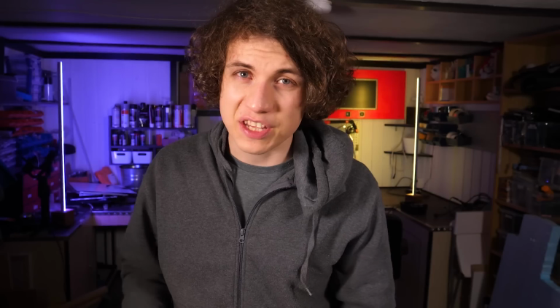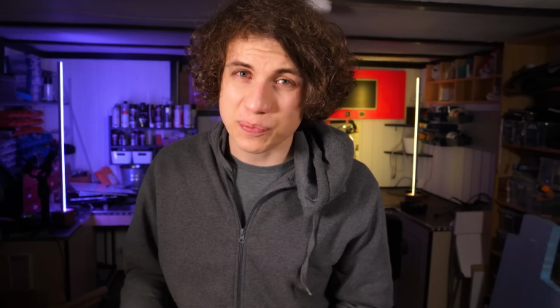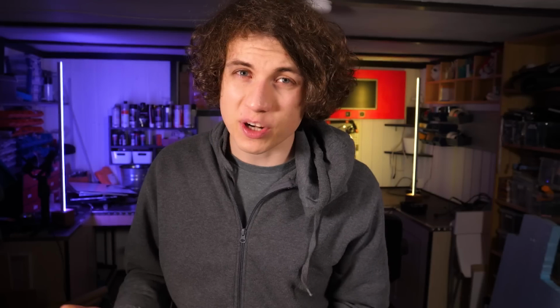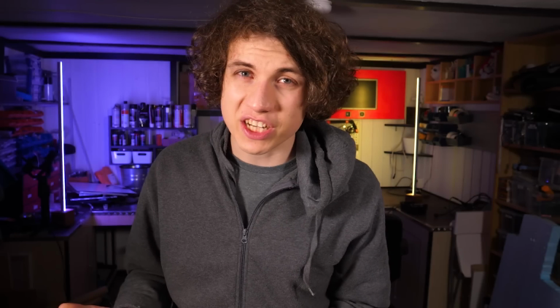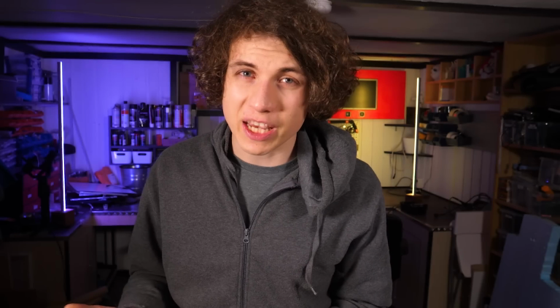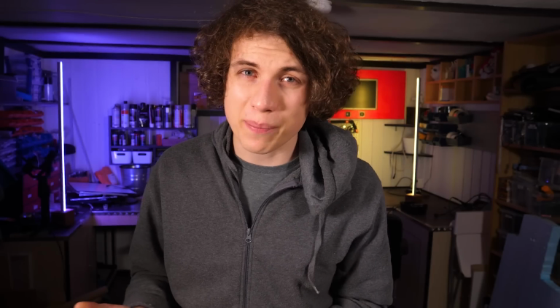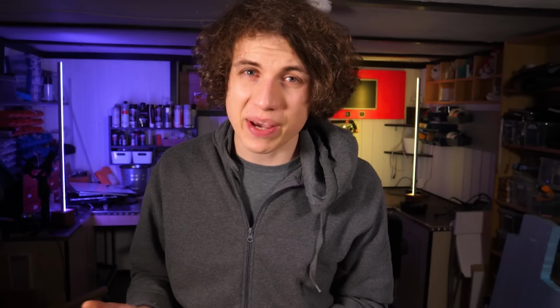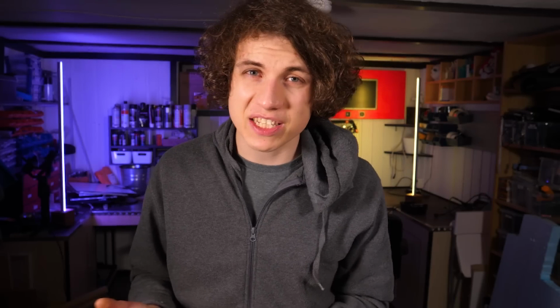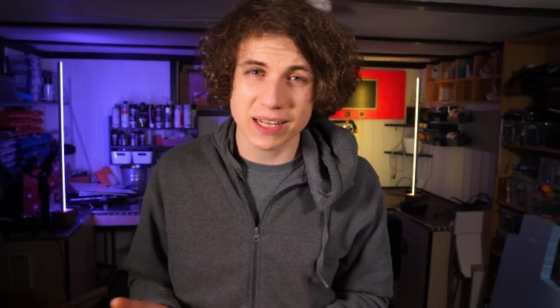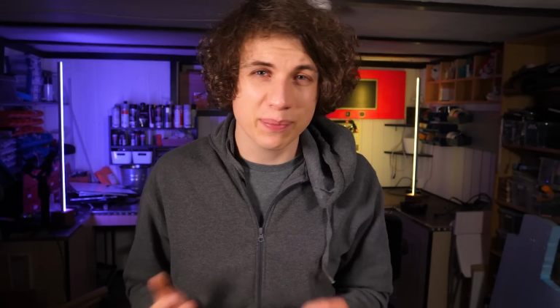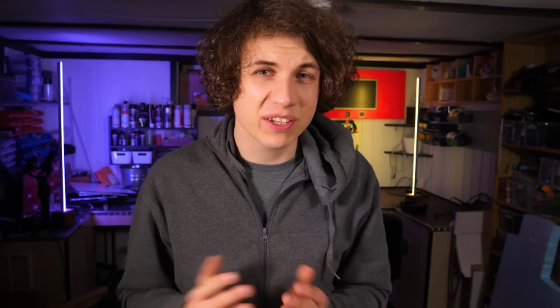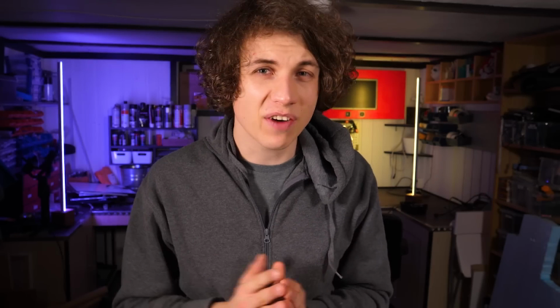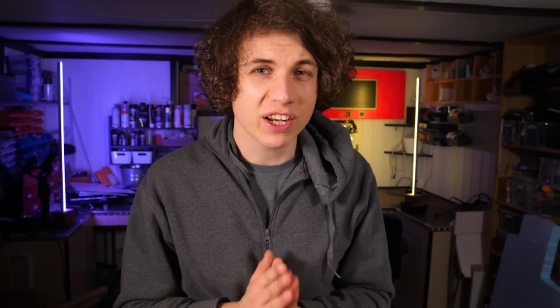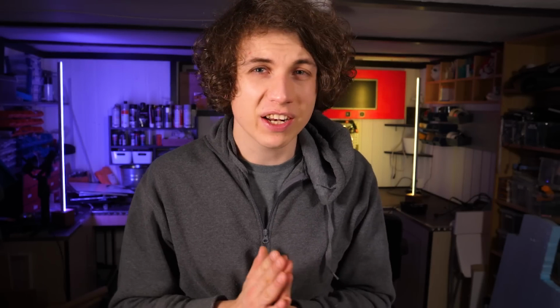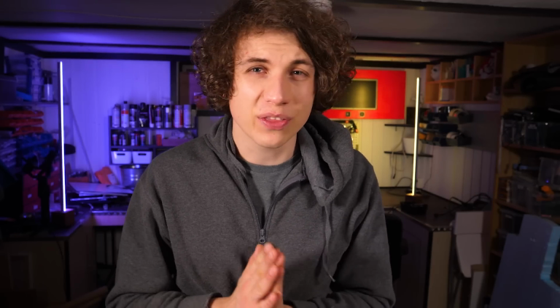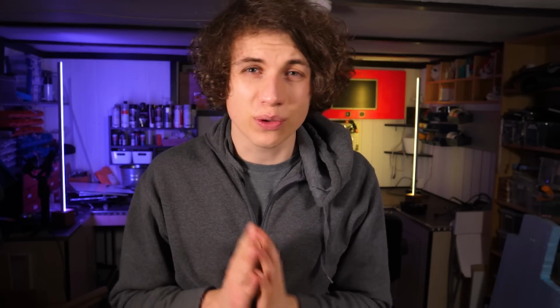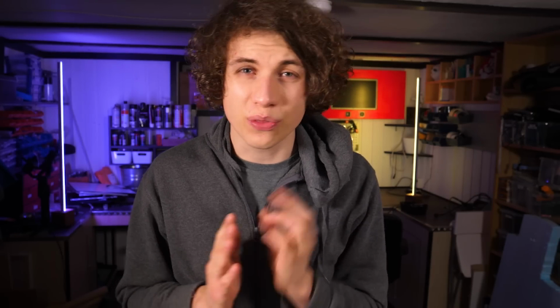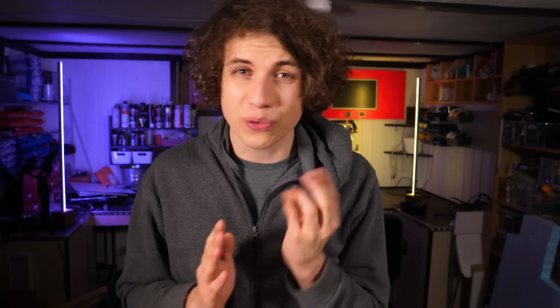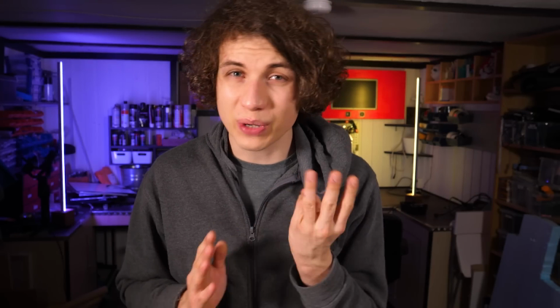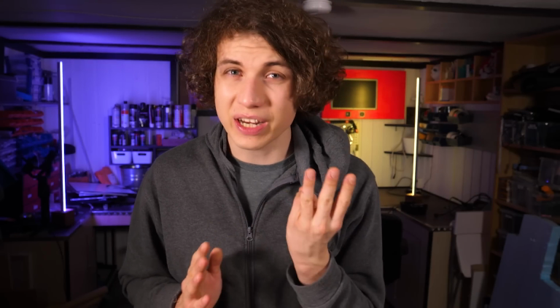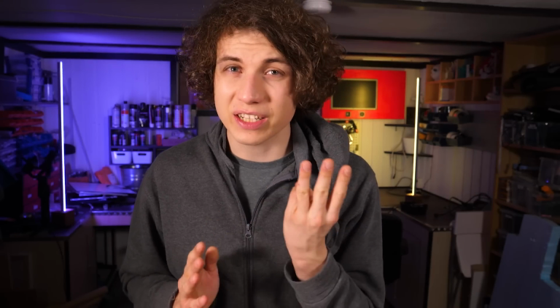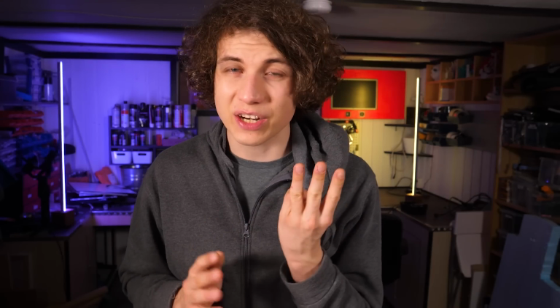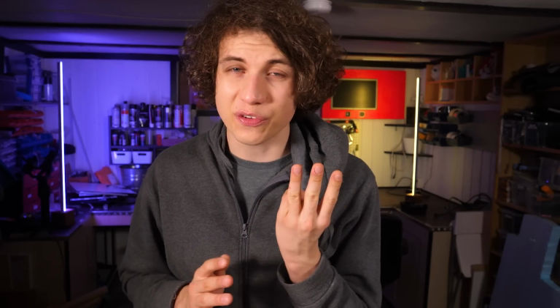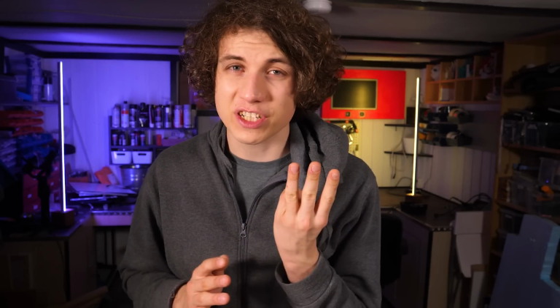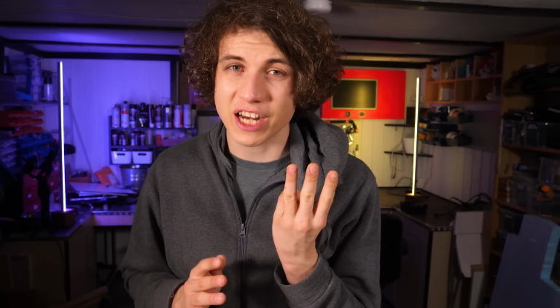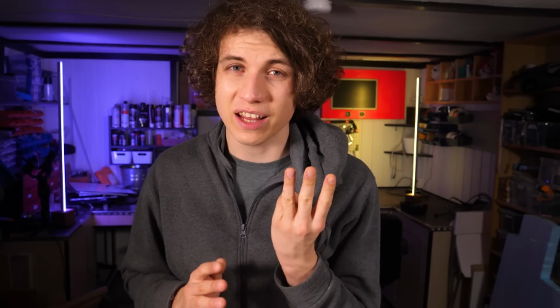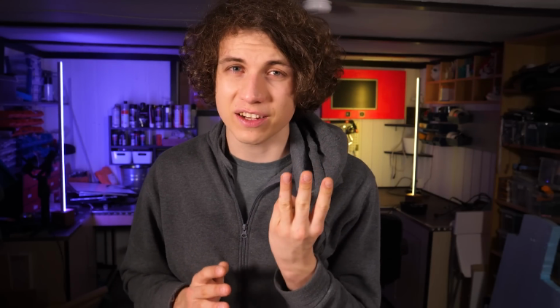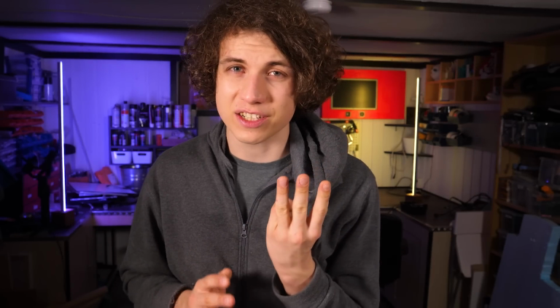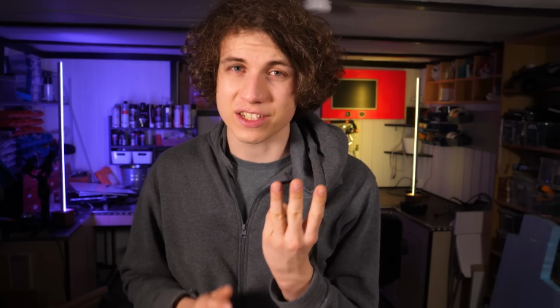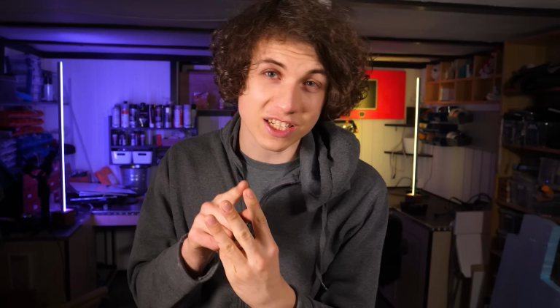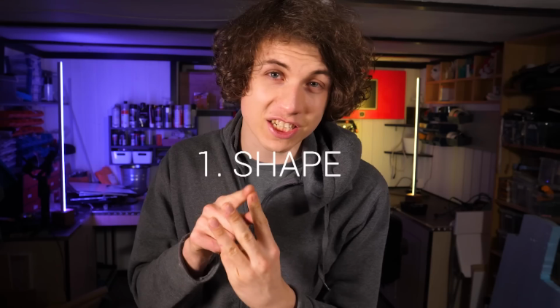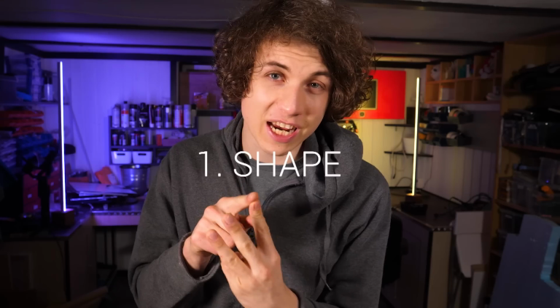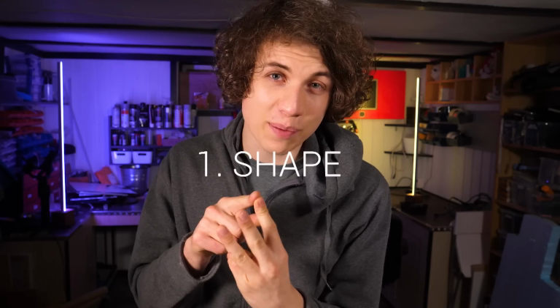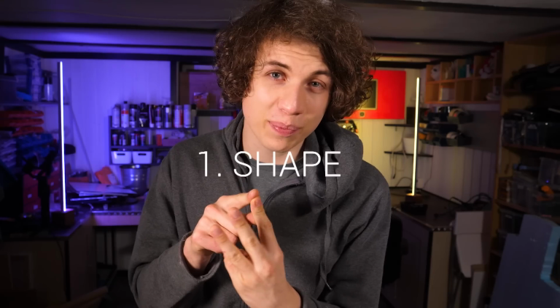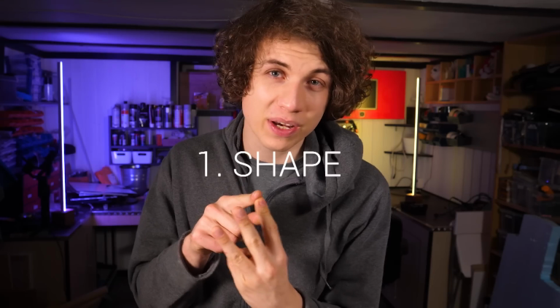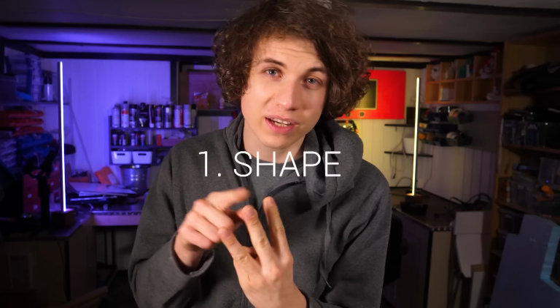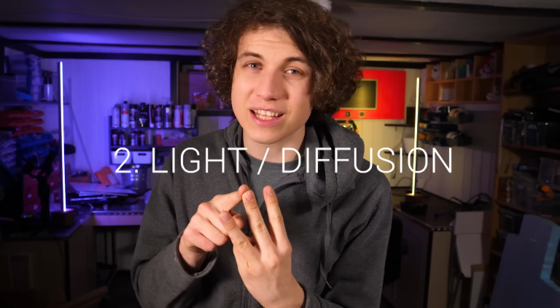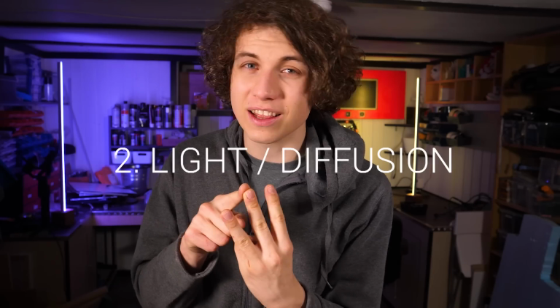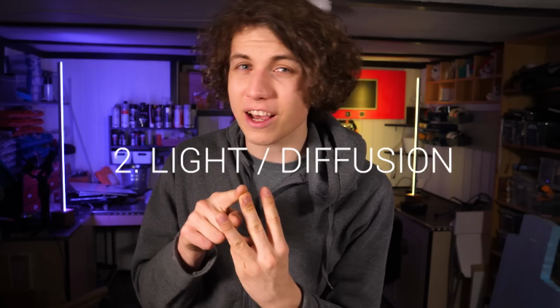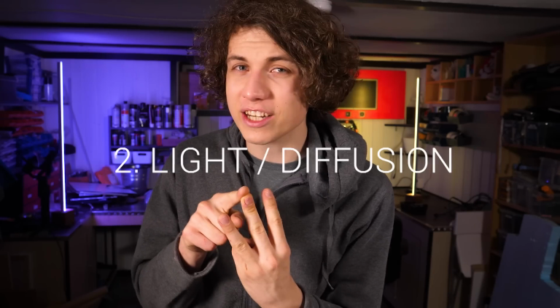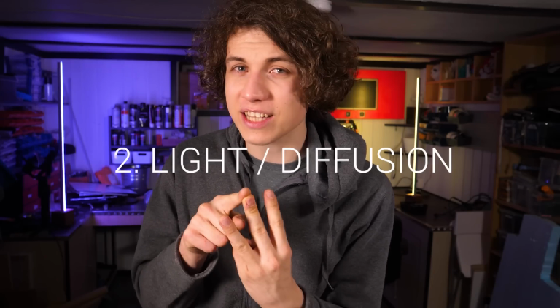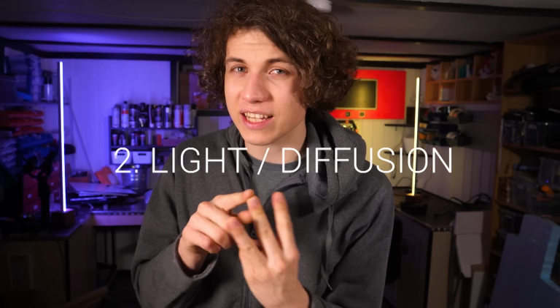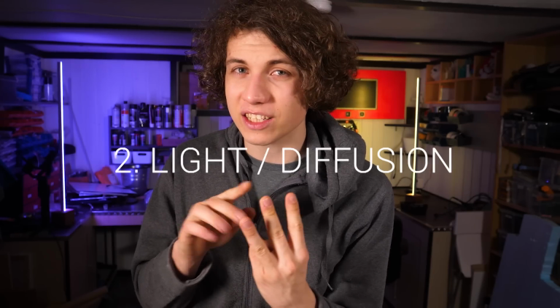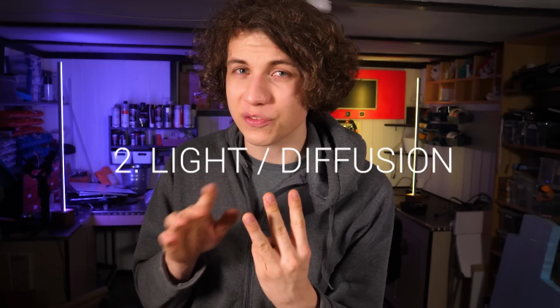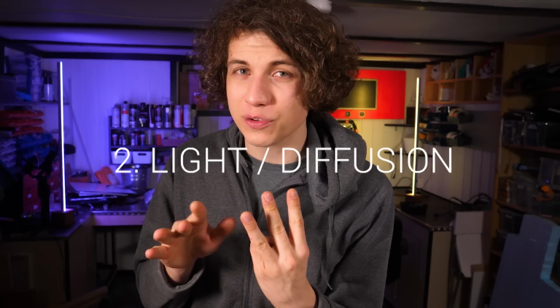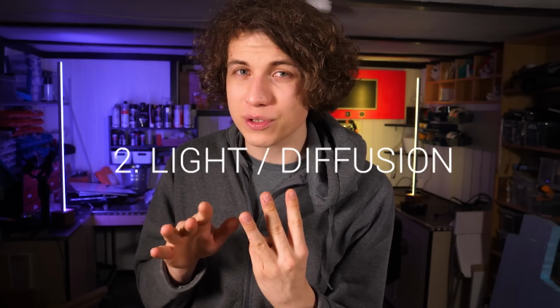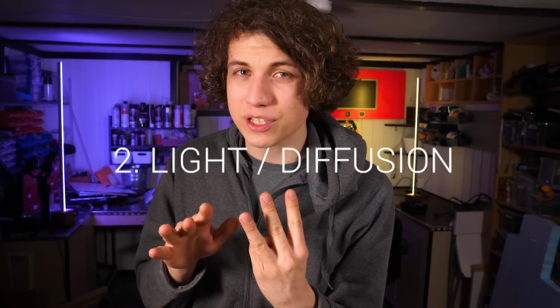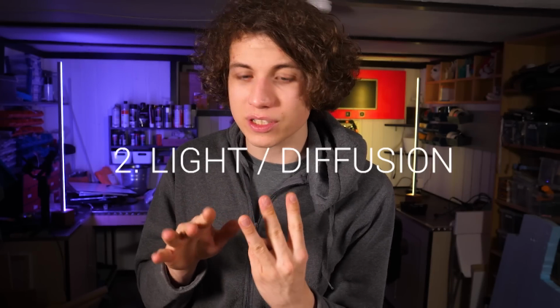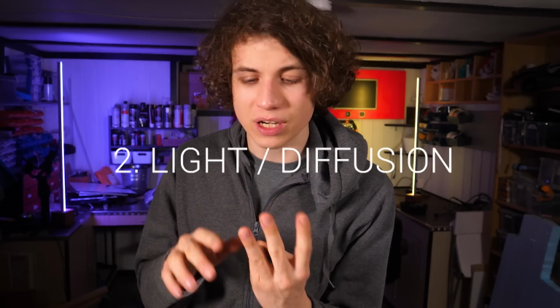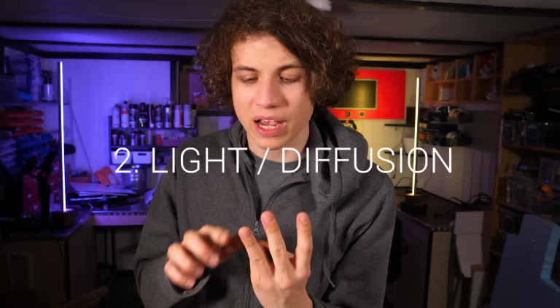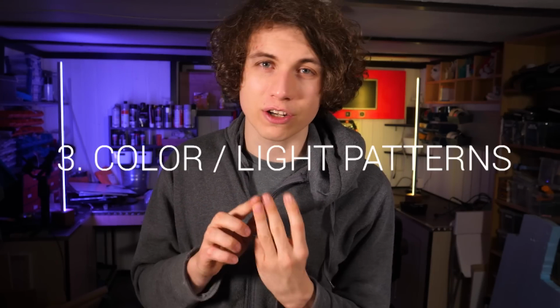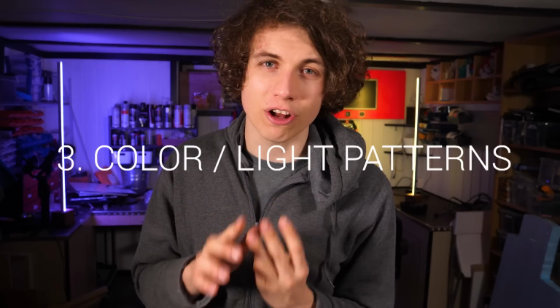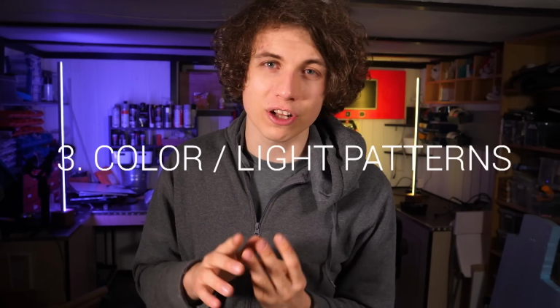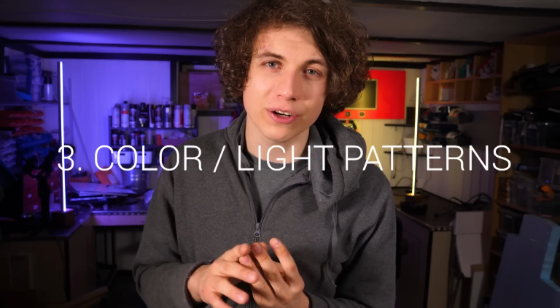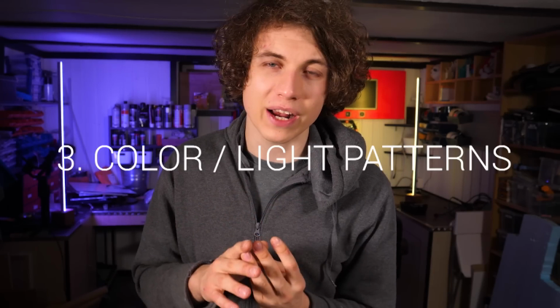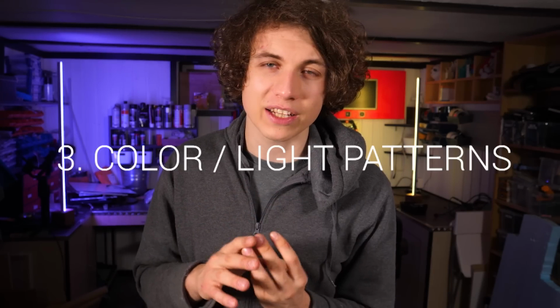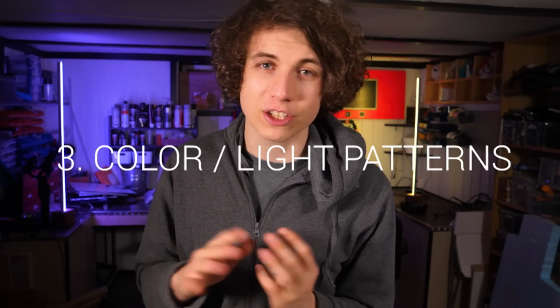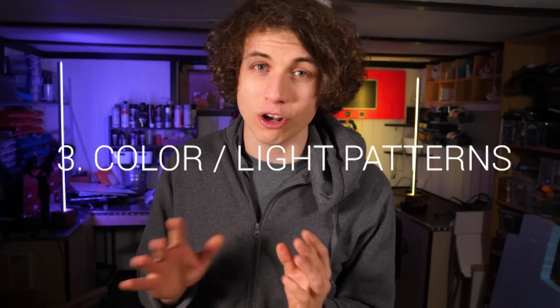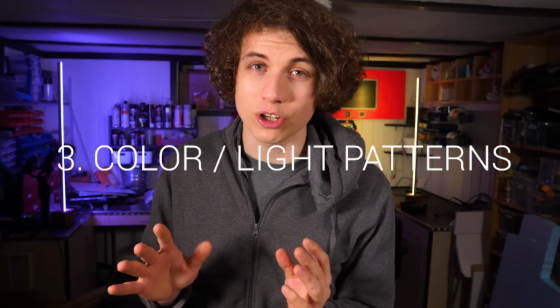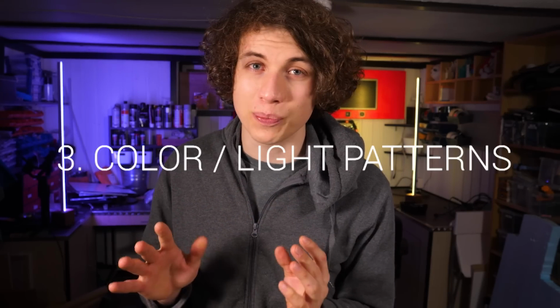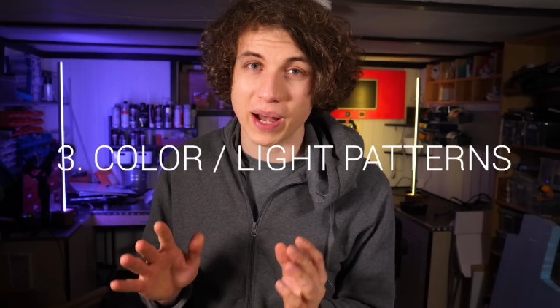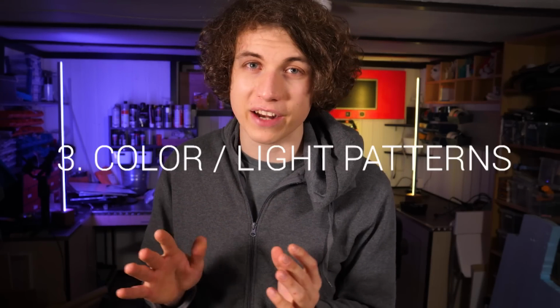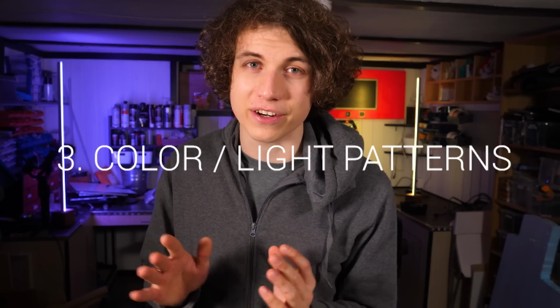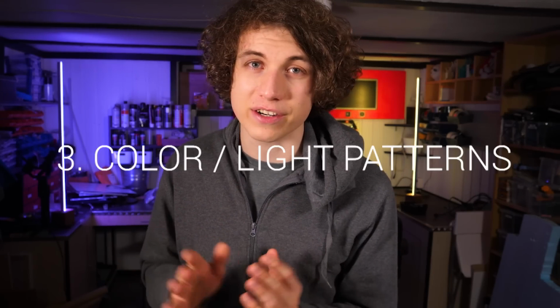This project can basically be divided into three different challenges: the shape, the light and the diffusion, and the color and the color patterns.